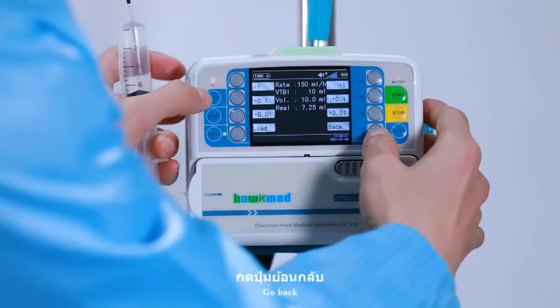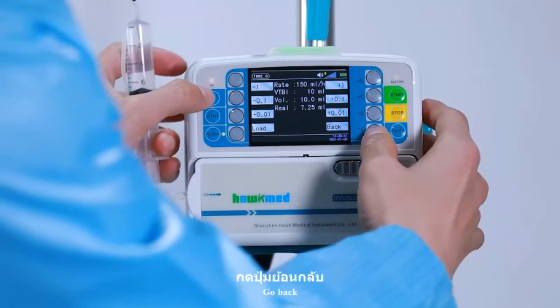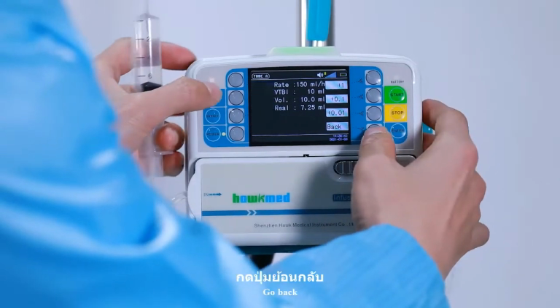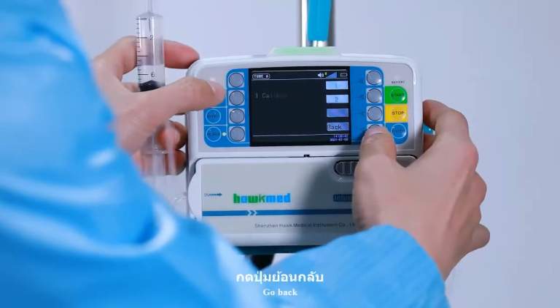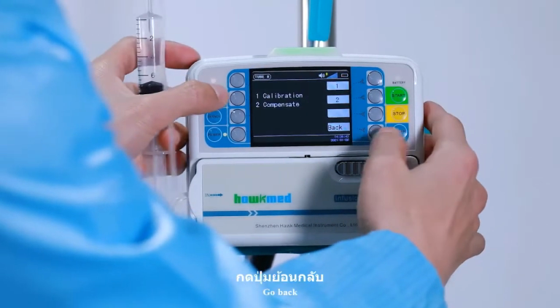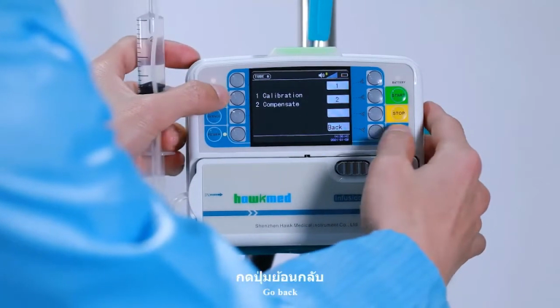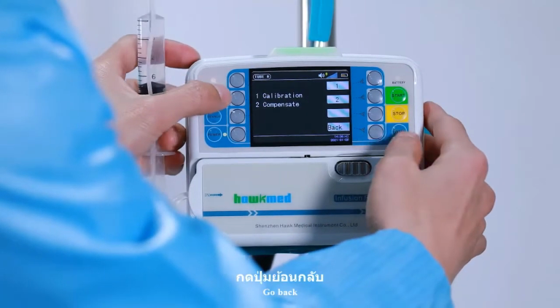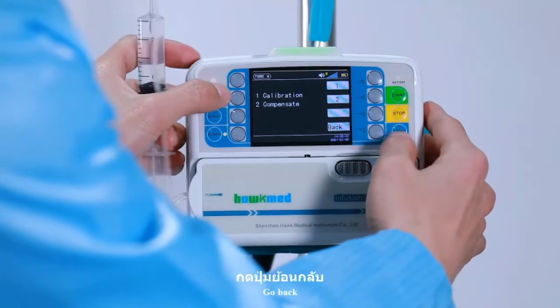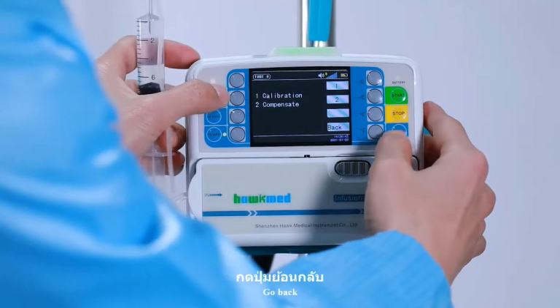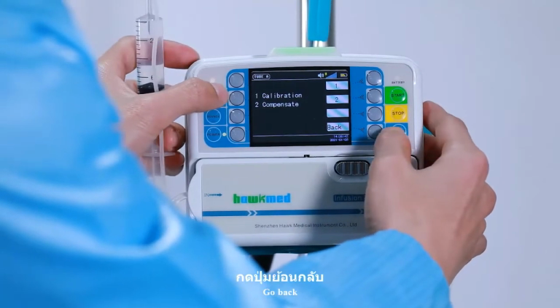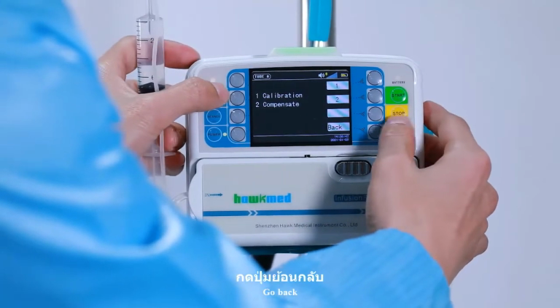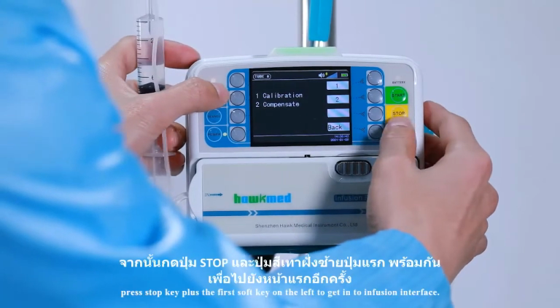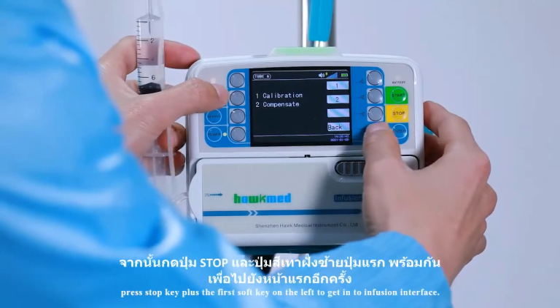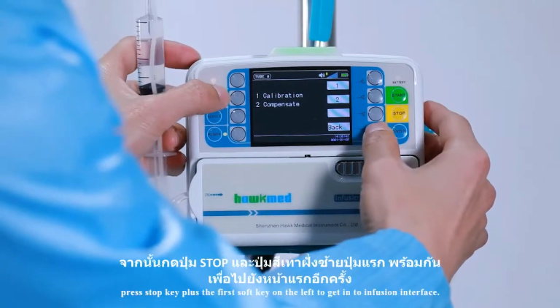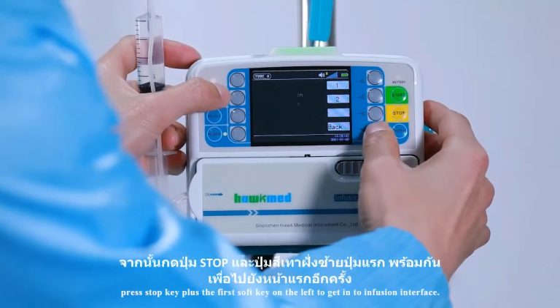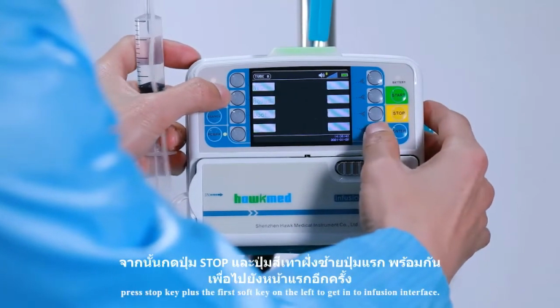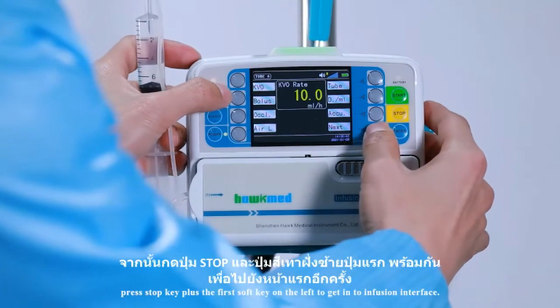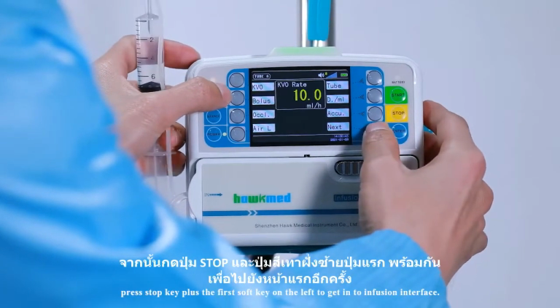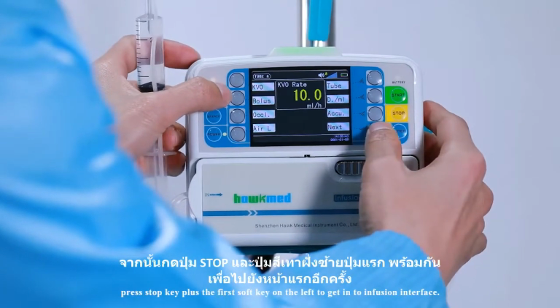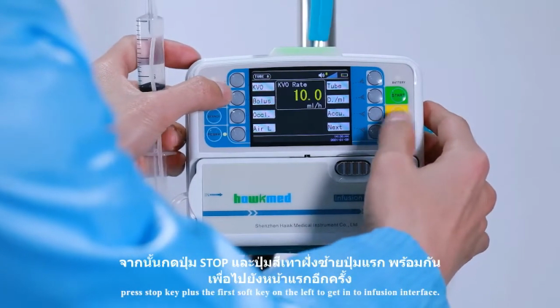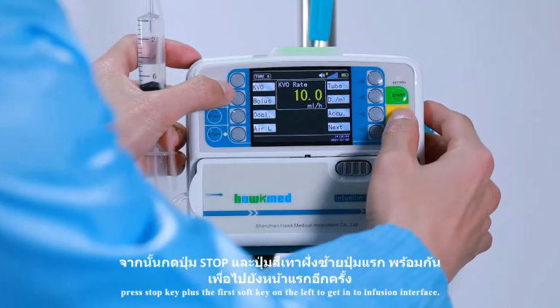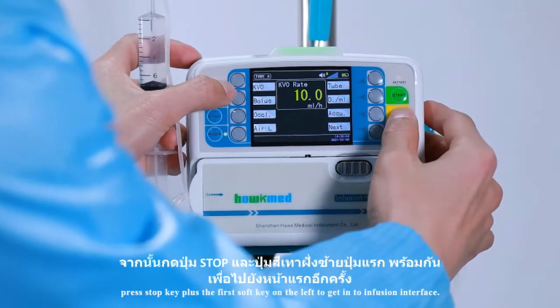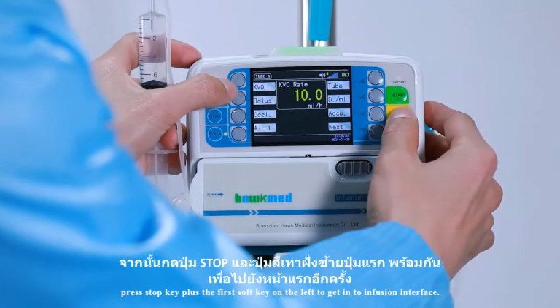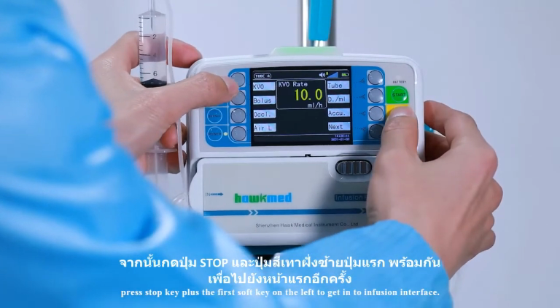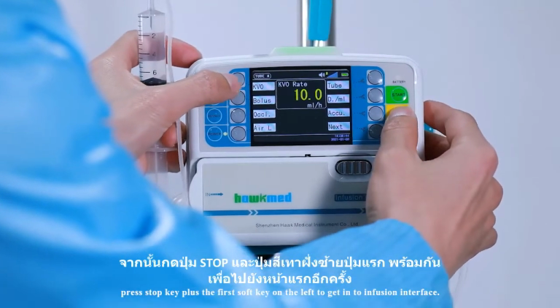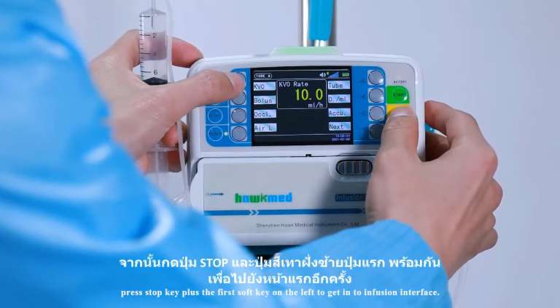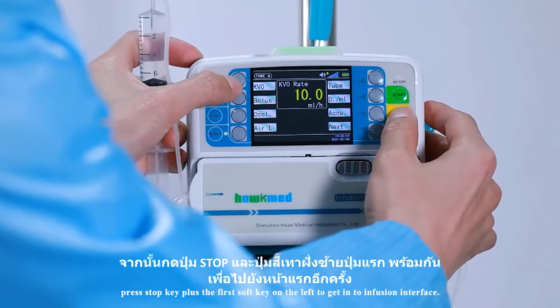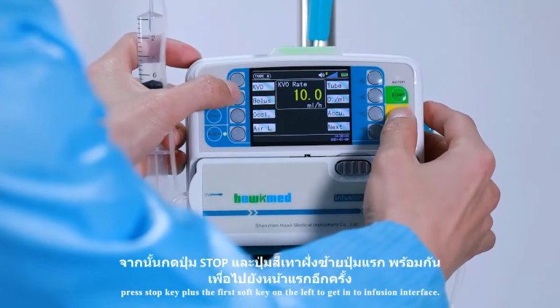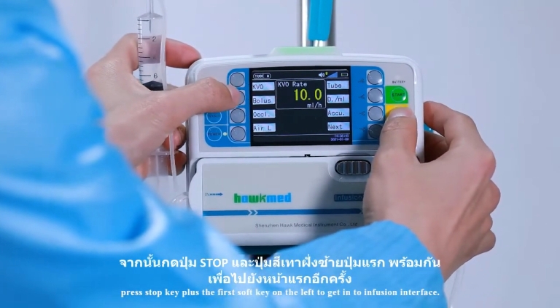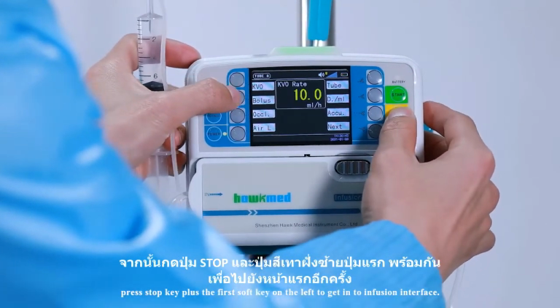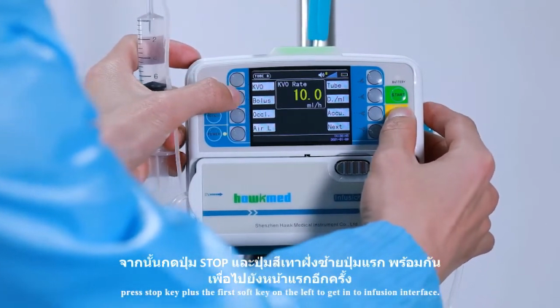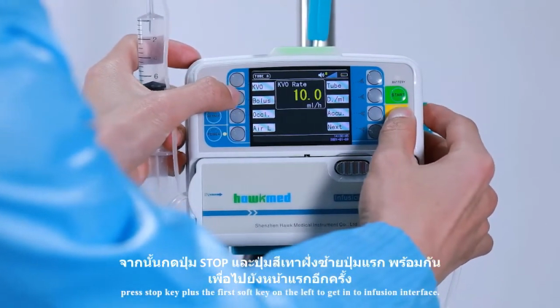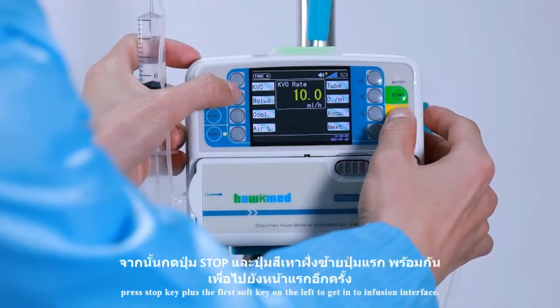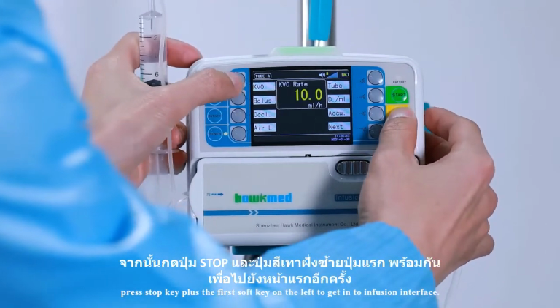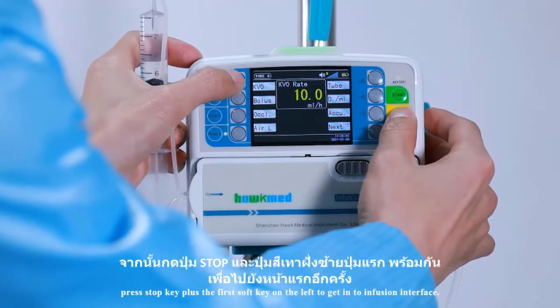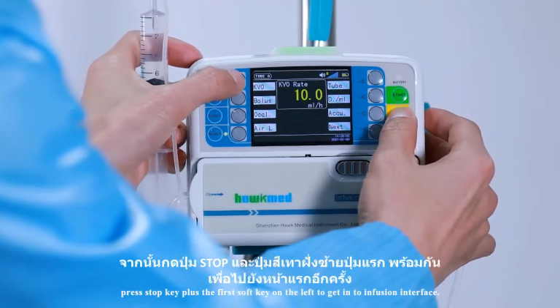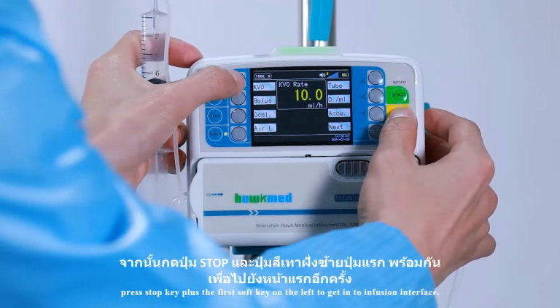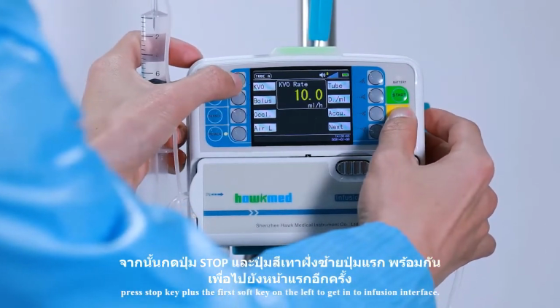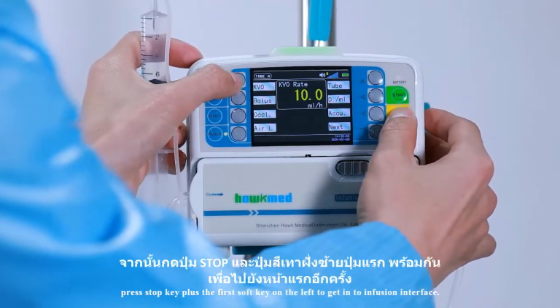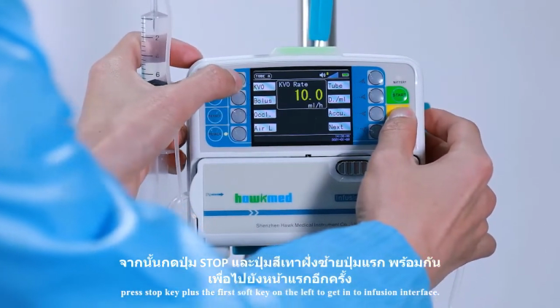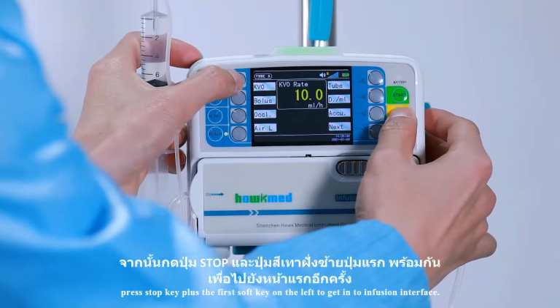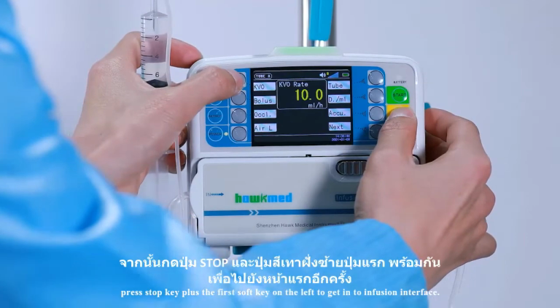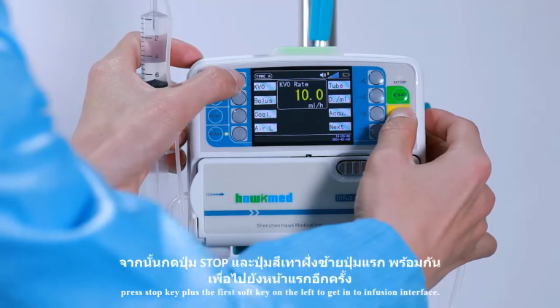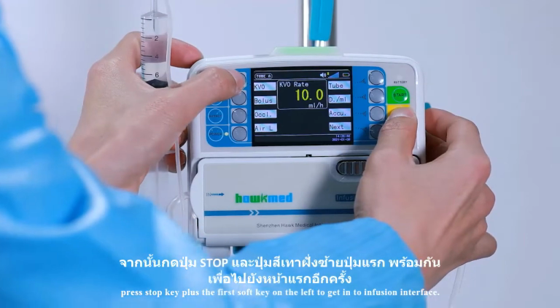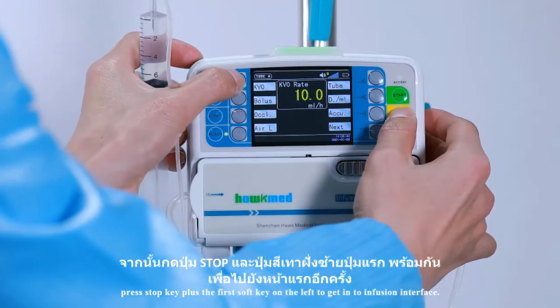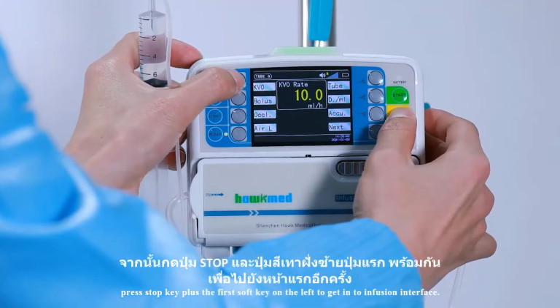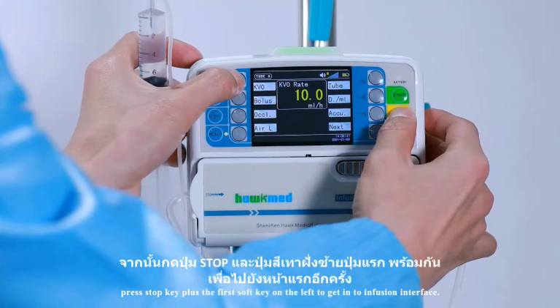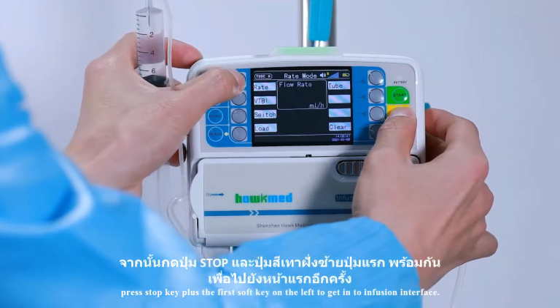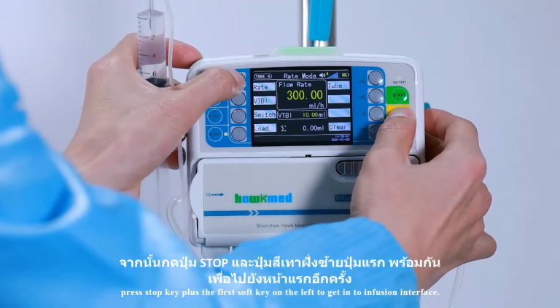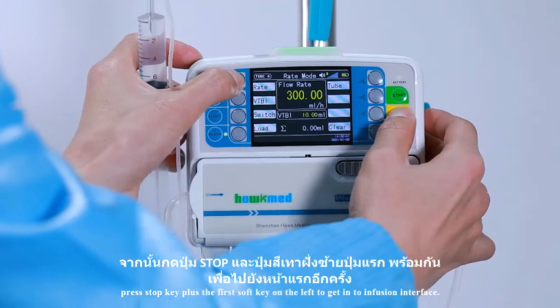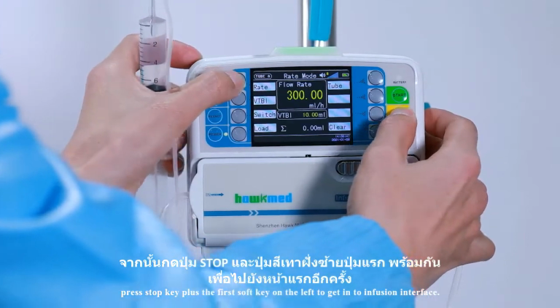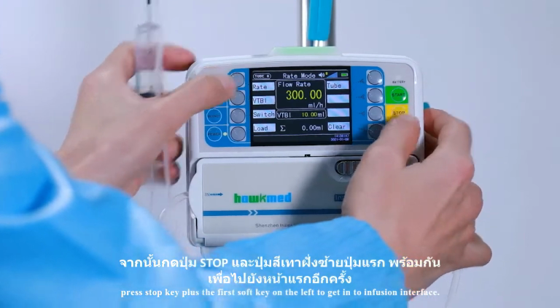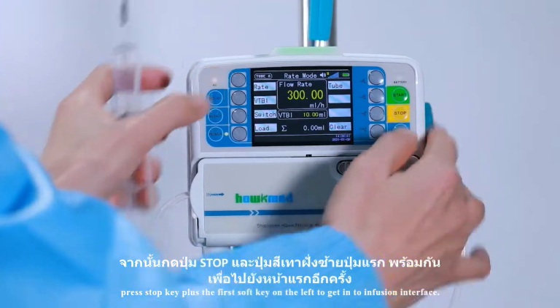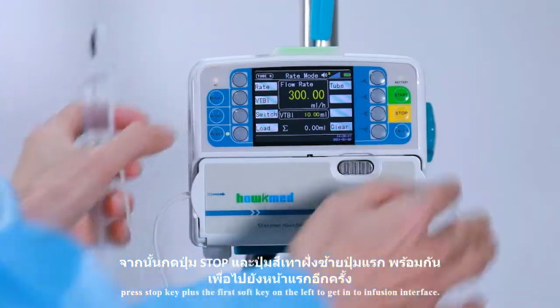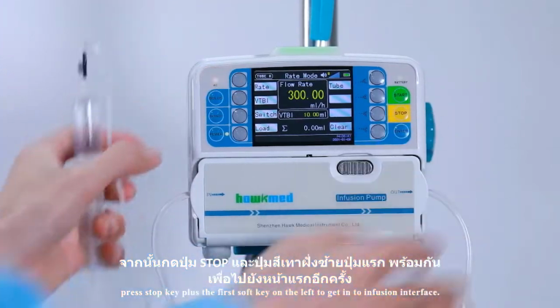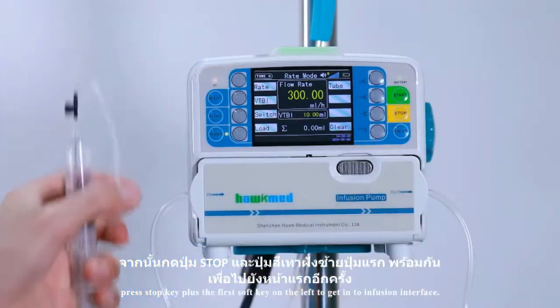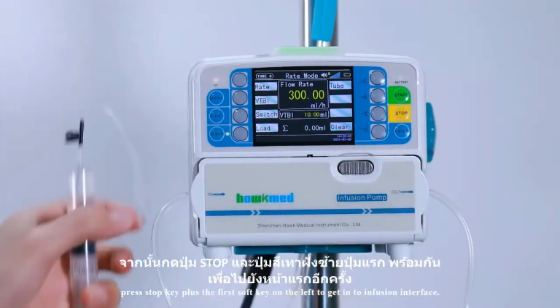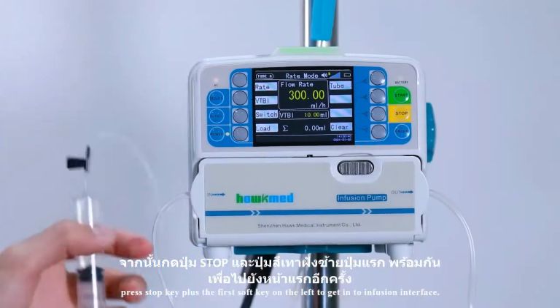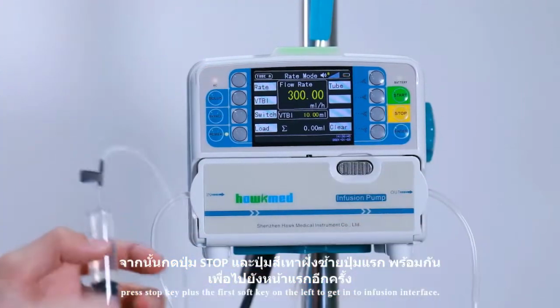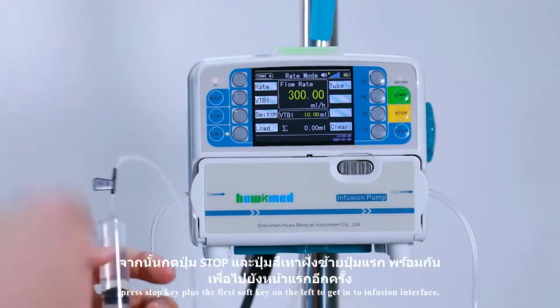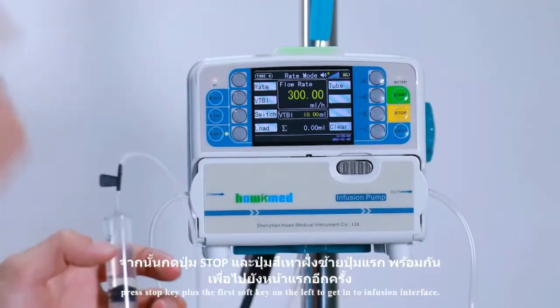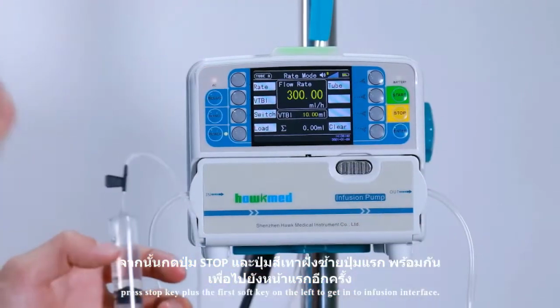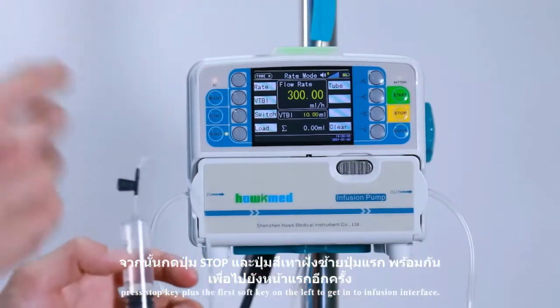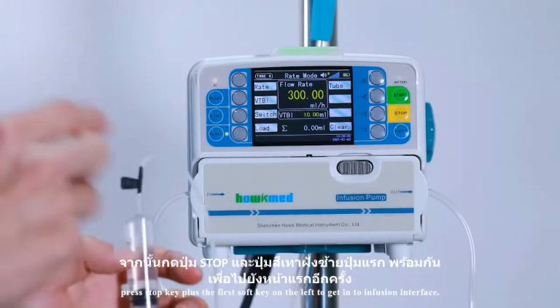Go back. Press the stop key plus the first soft key on the left to get into the infusion interface.